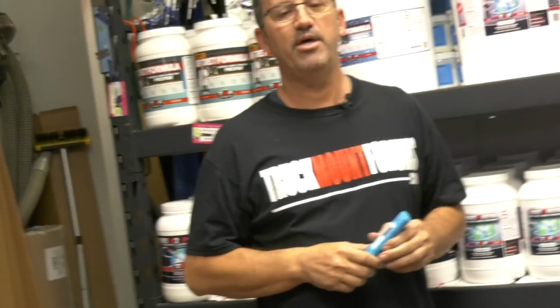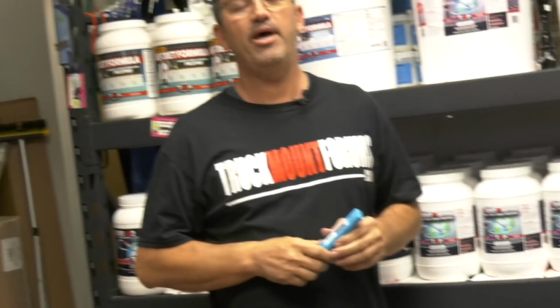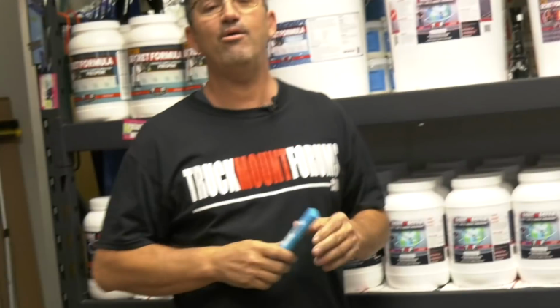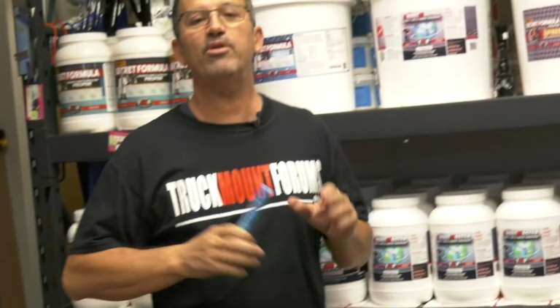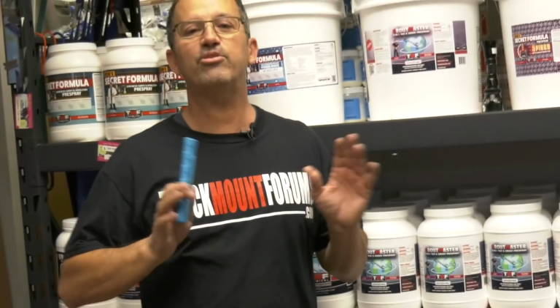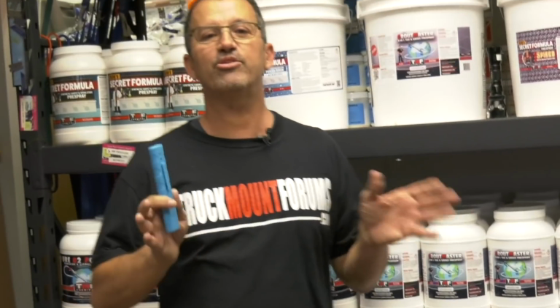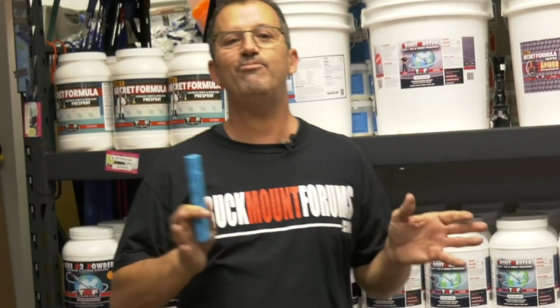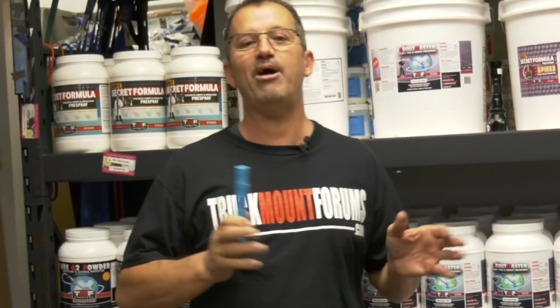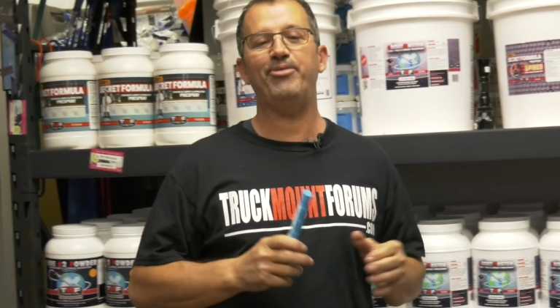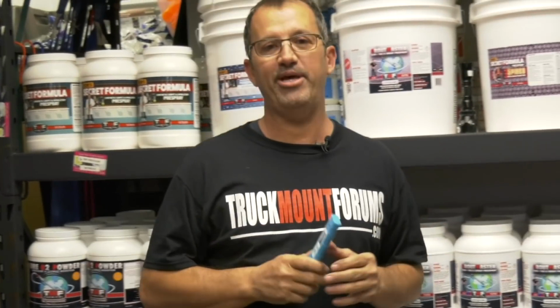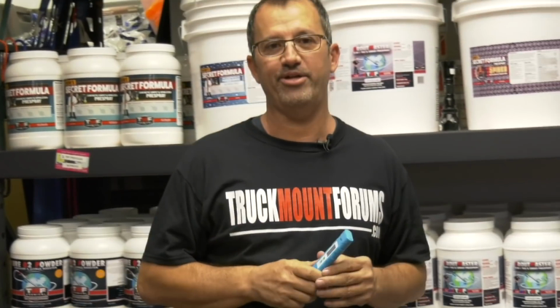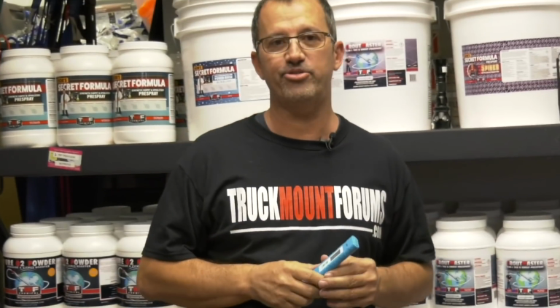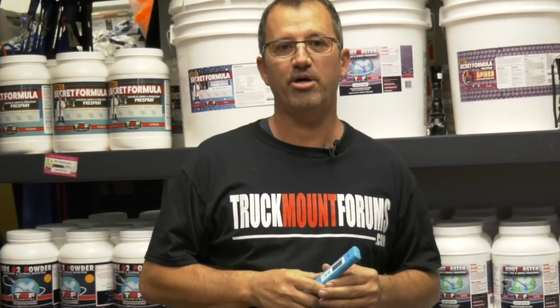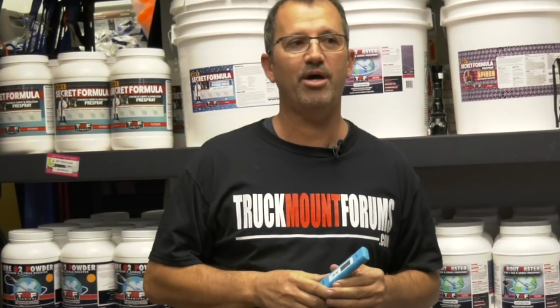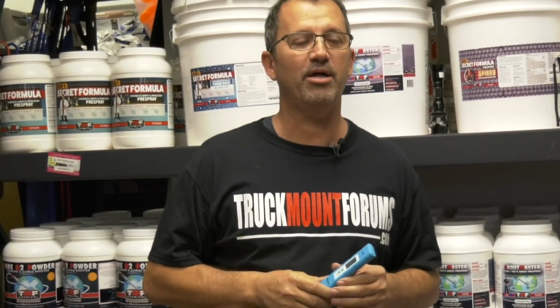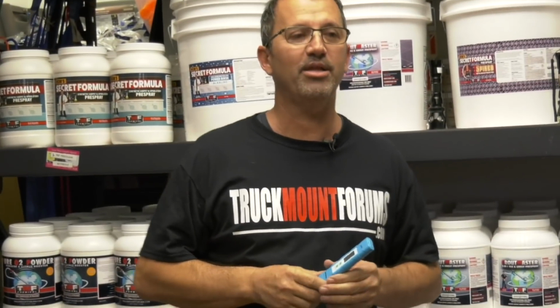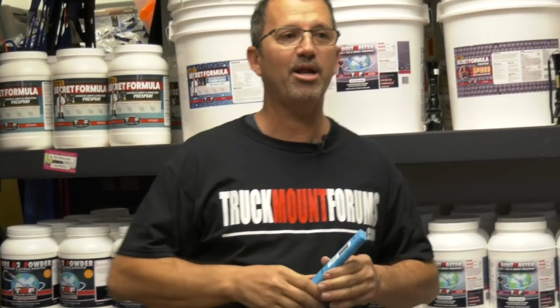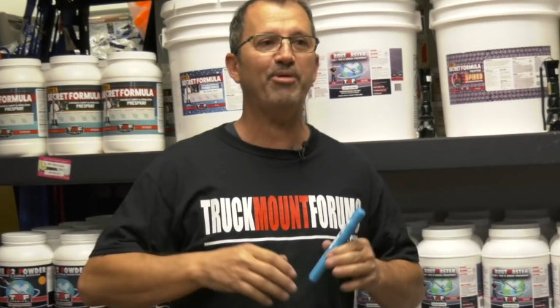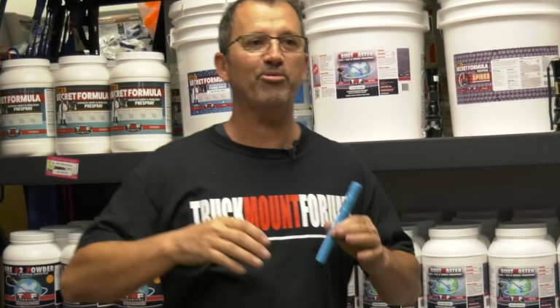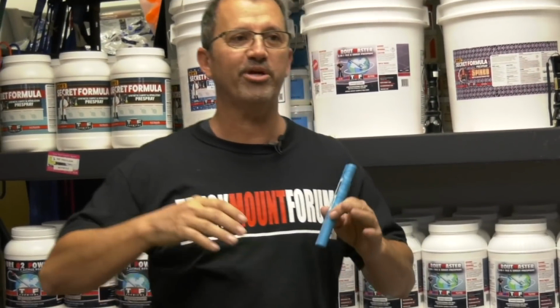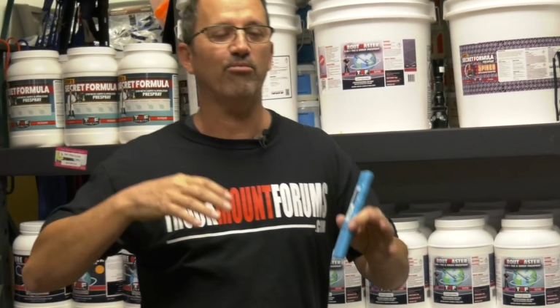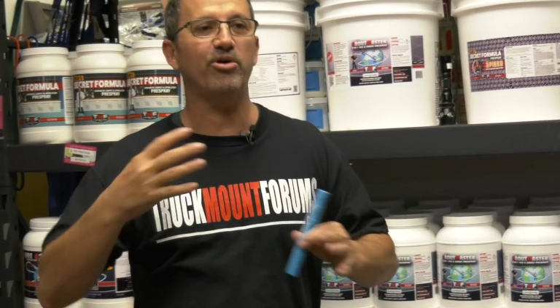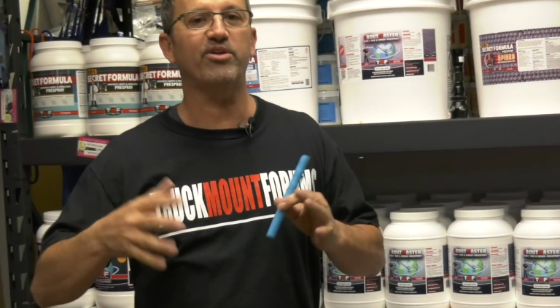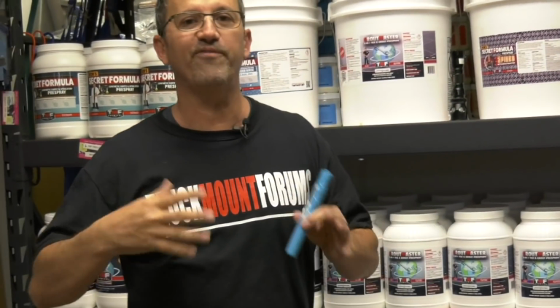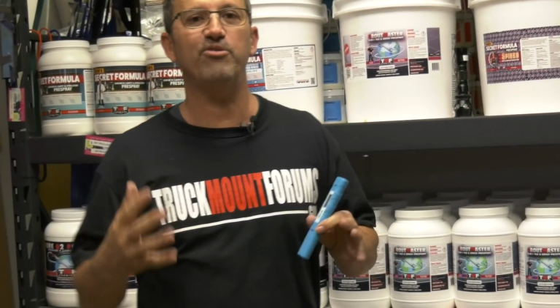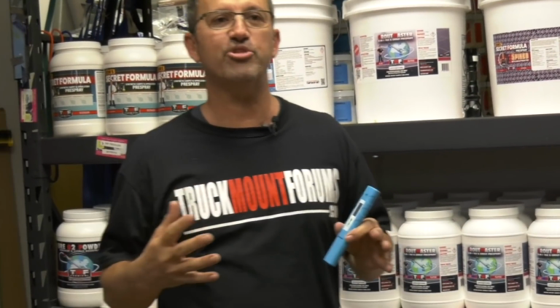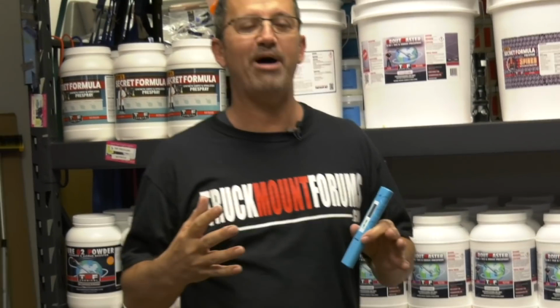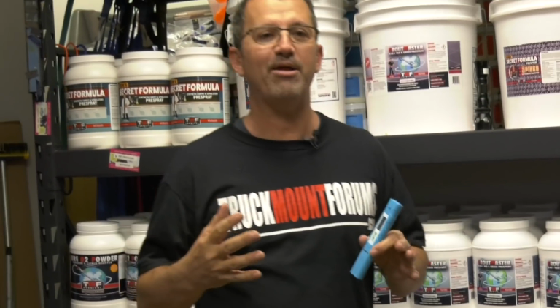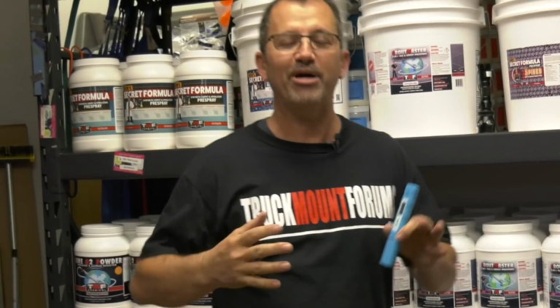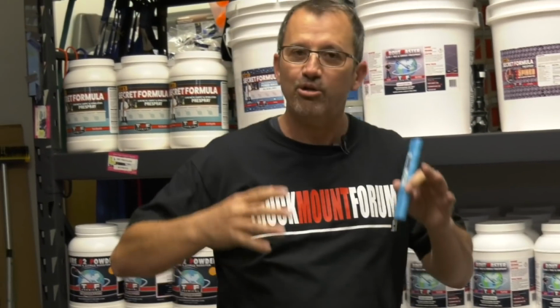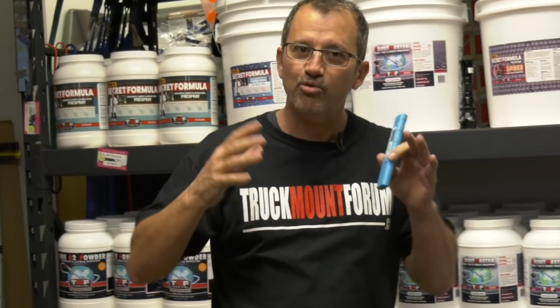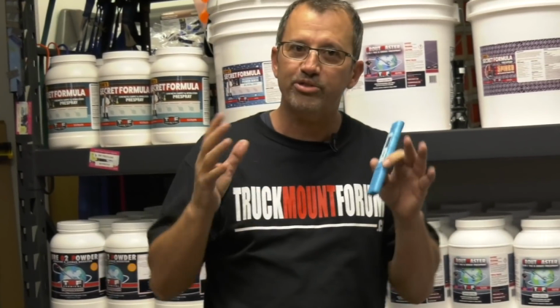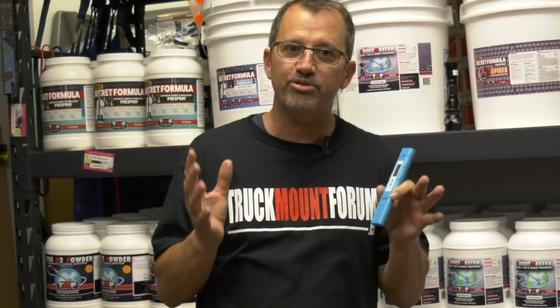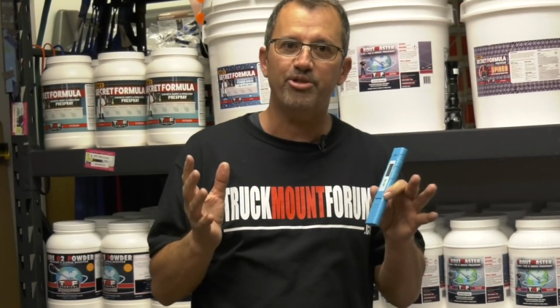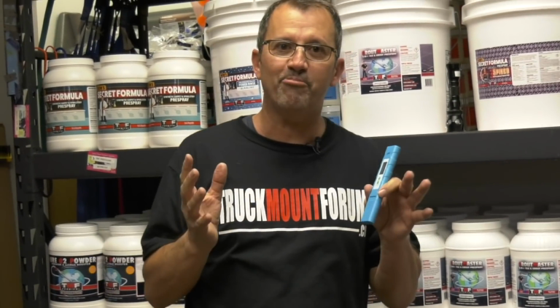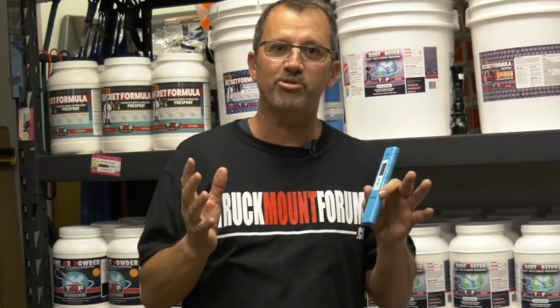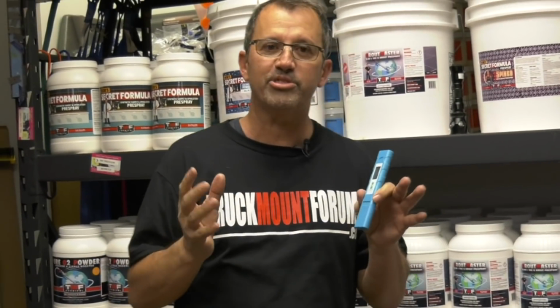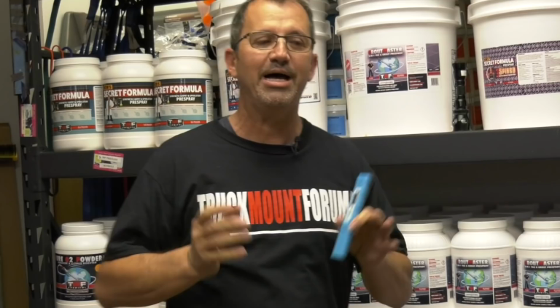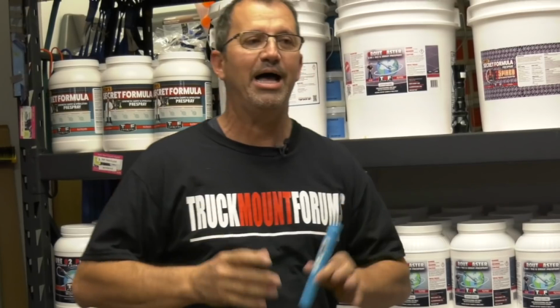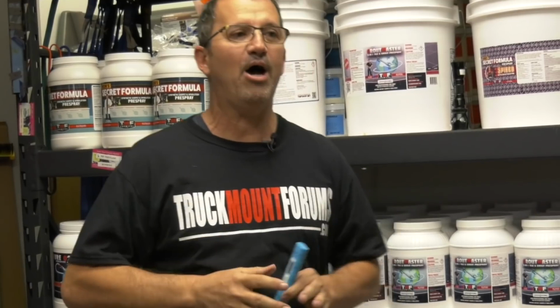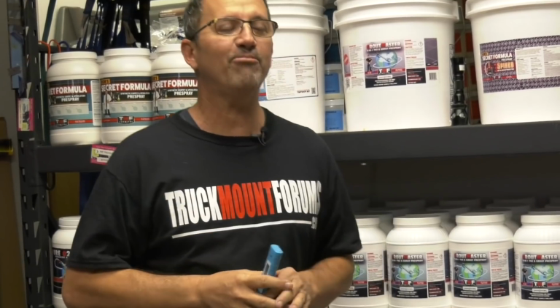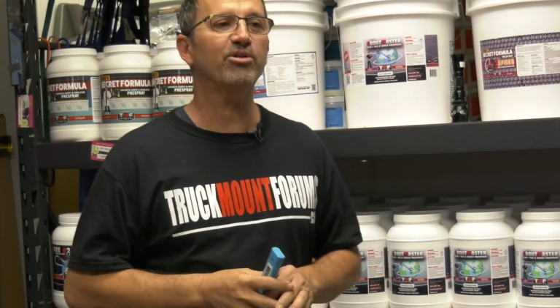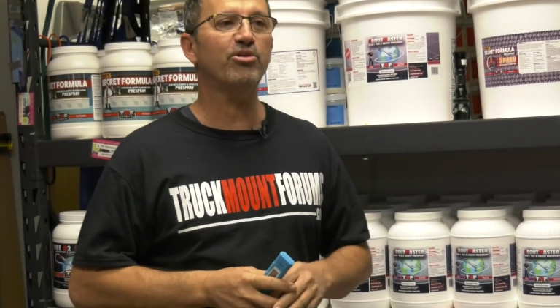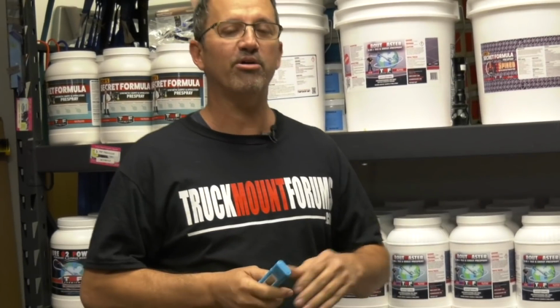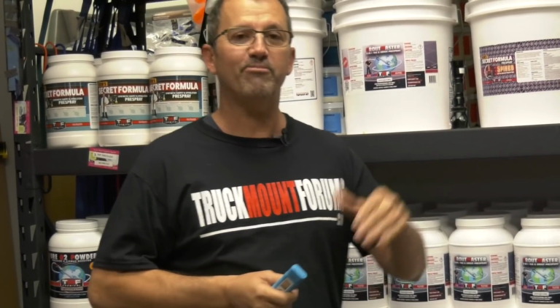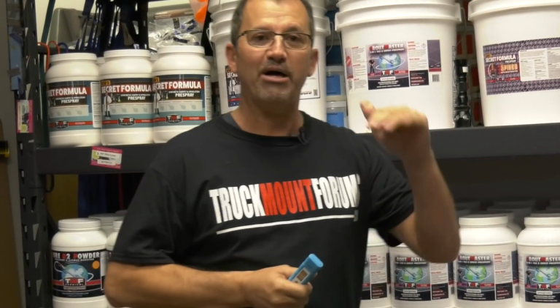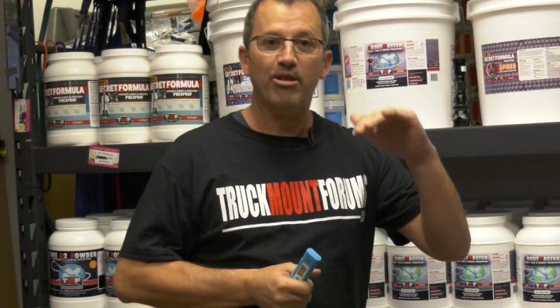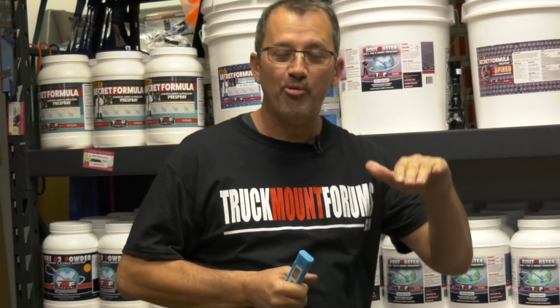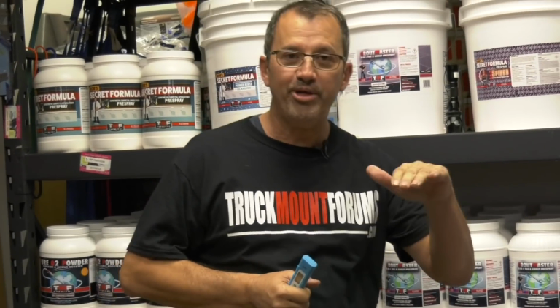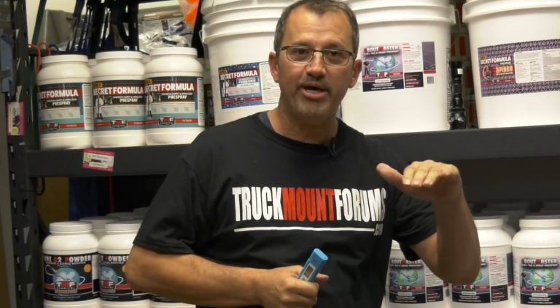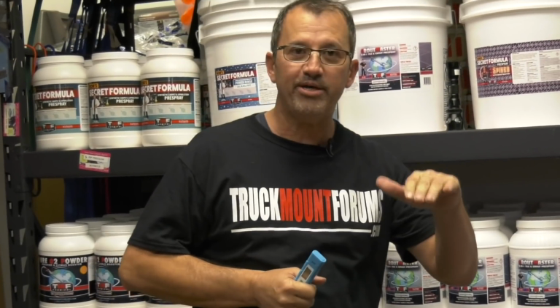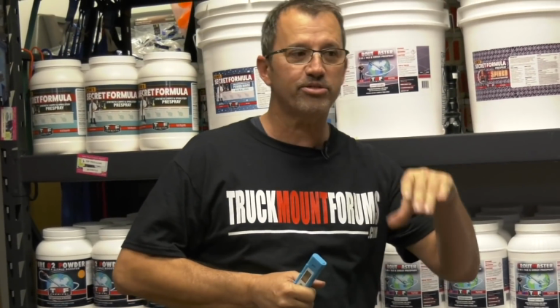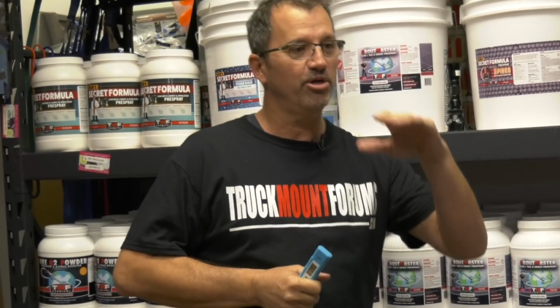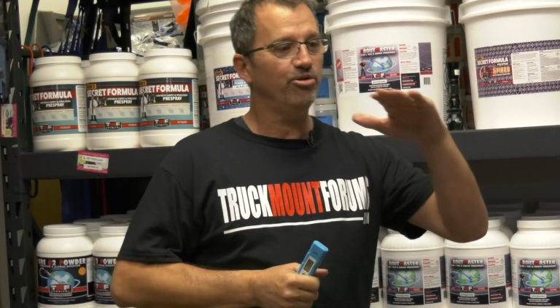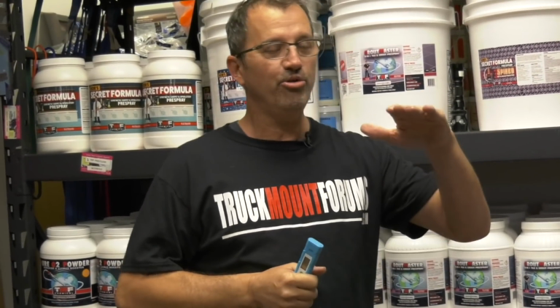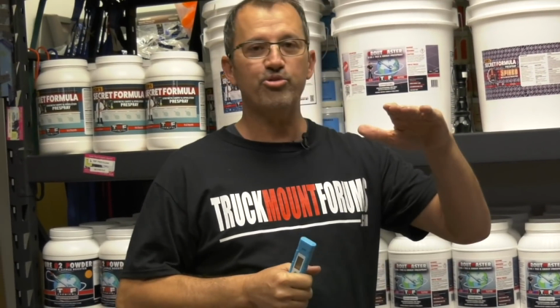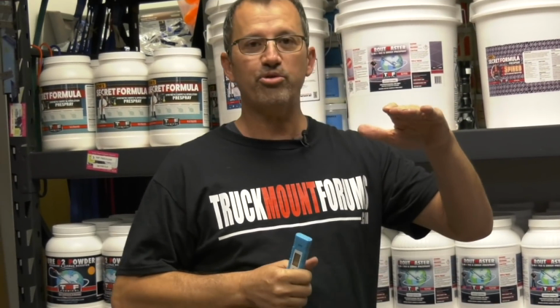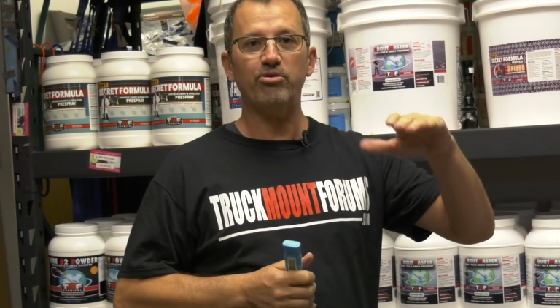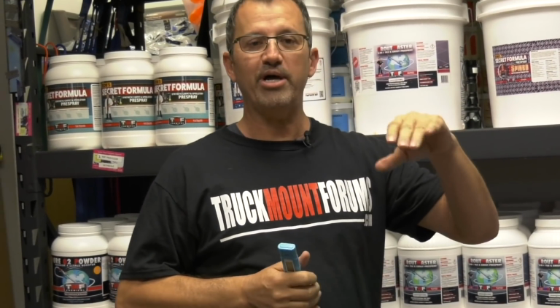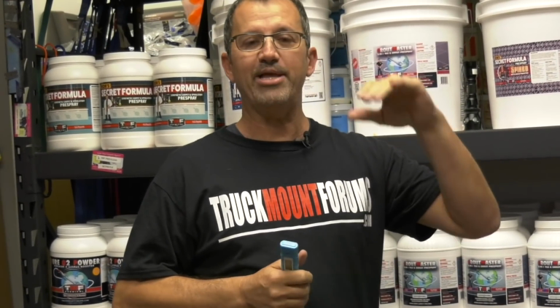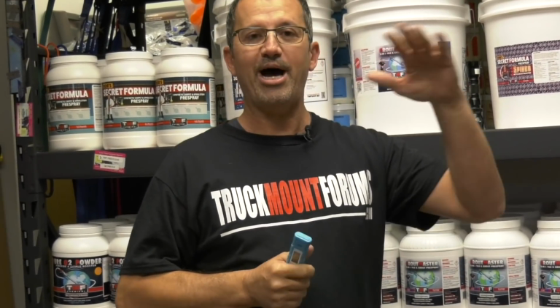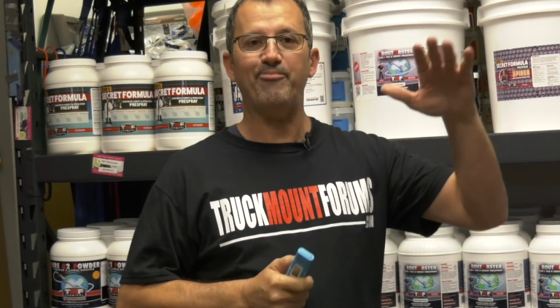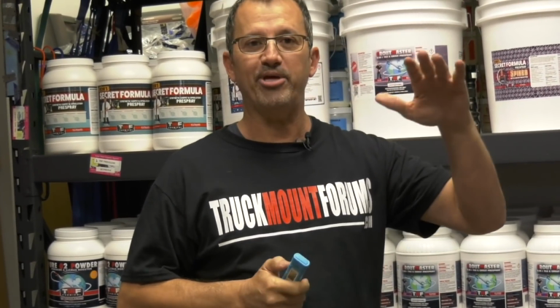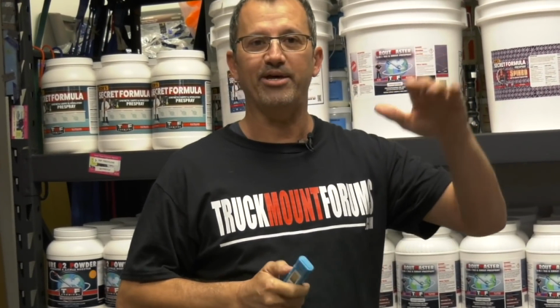Hey, I want to talk to you about pH. A lot of people get really confused about it, and I'm going to go into the numbers. I'm going to talk to you about low pH, neutral, and high pH.